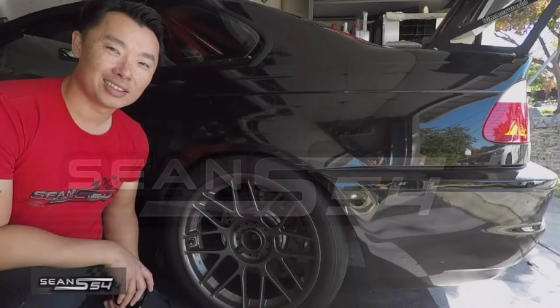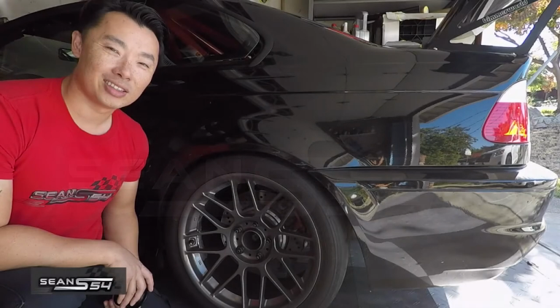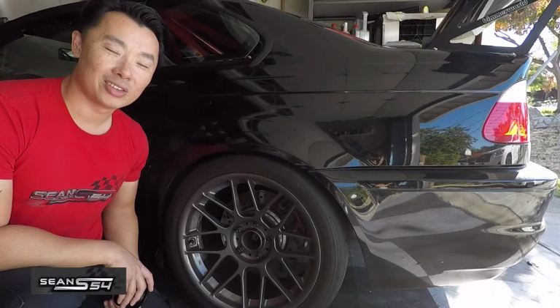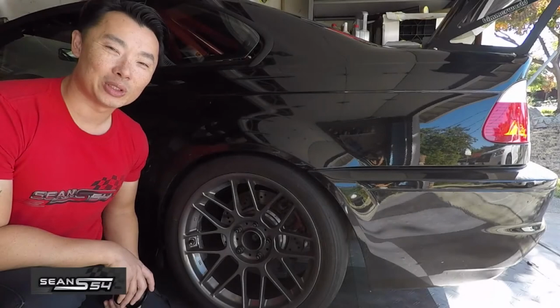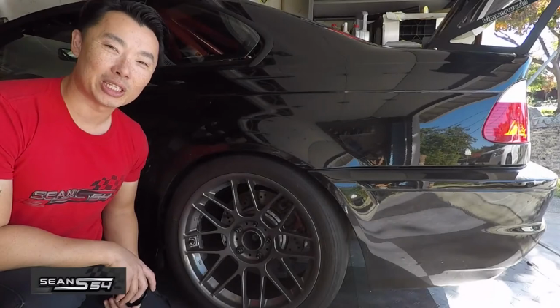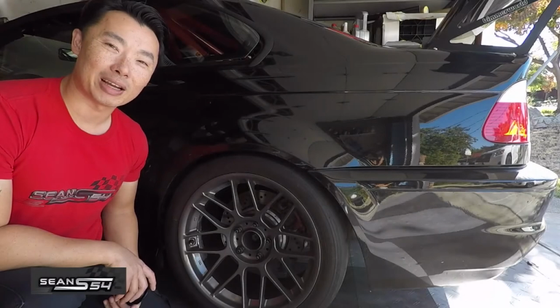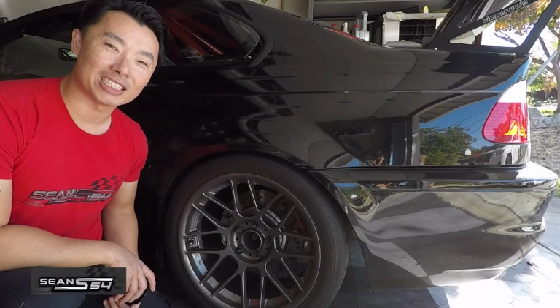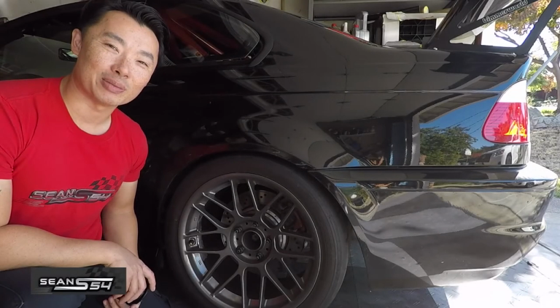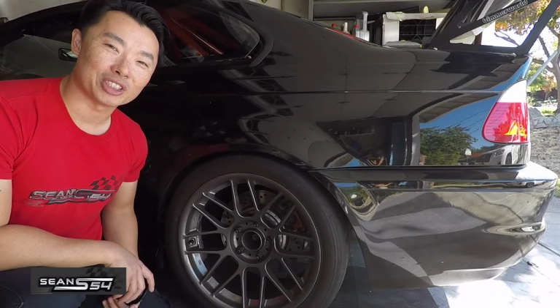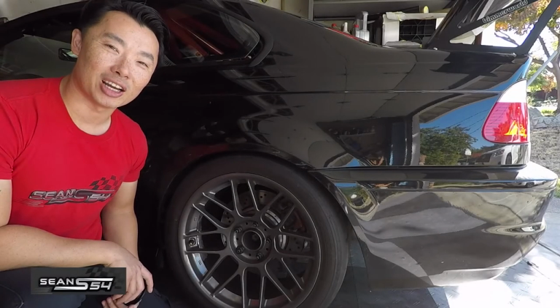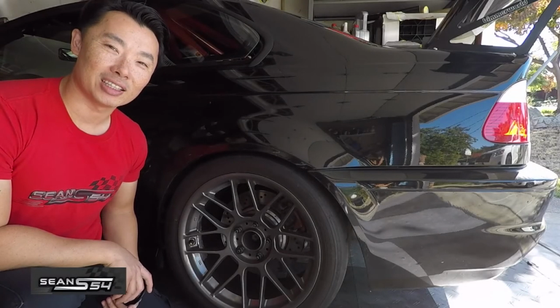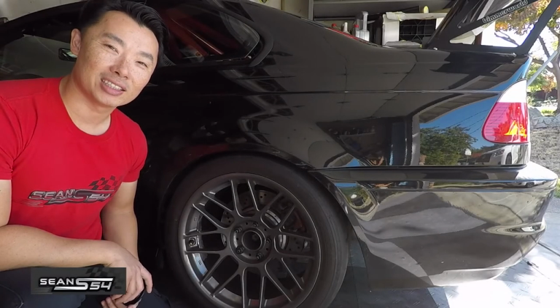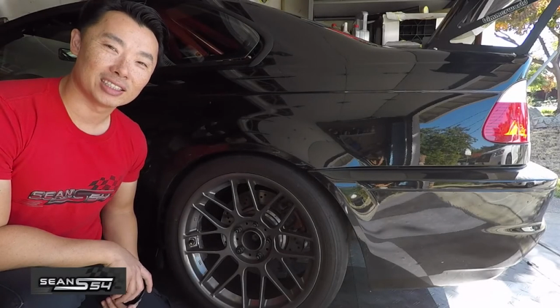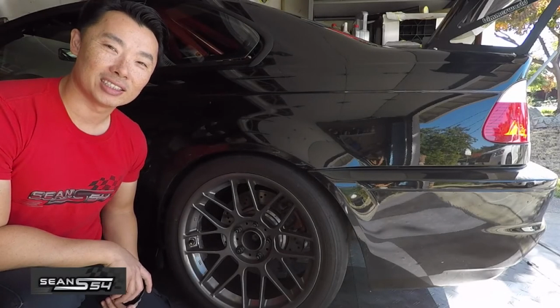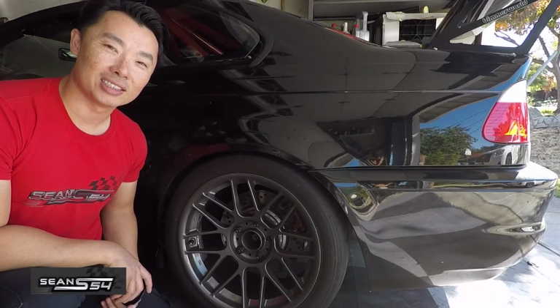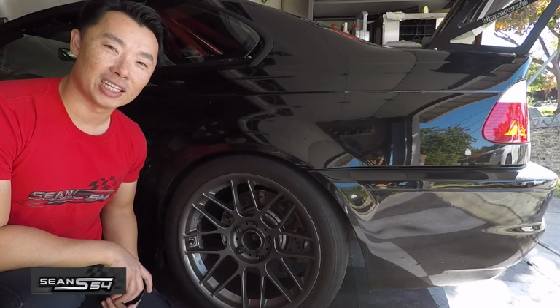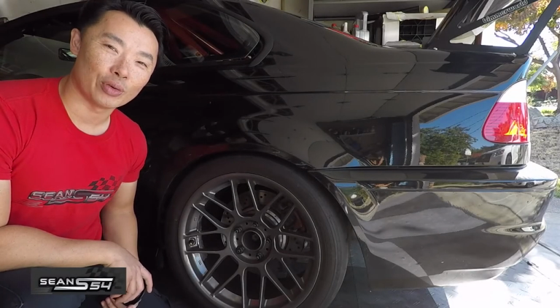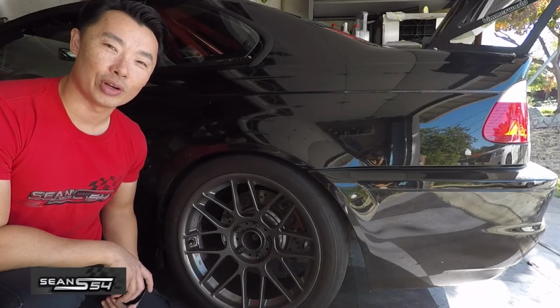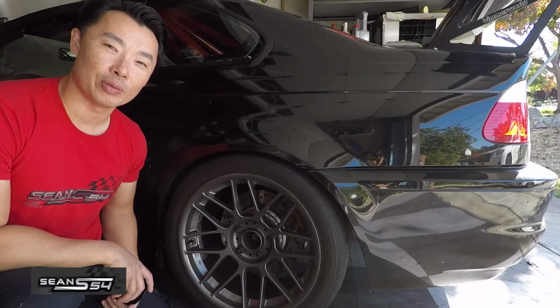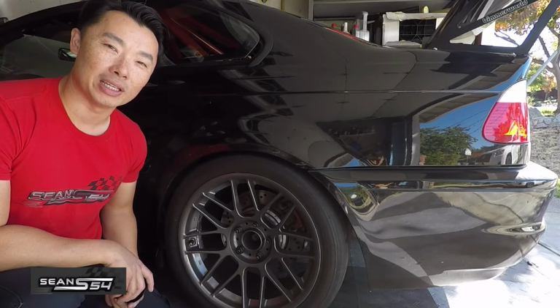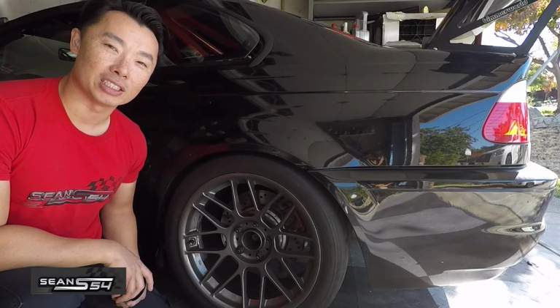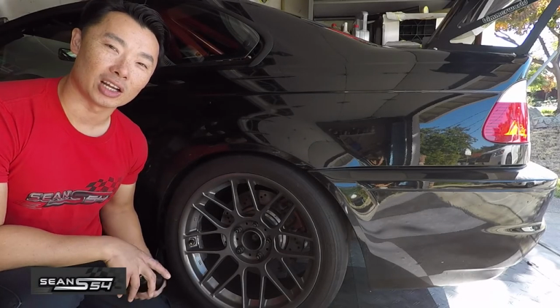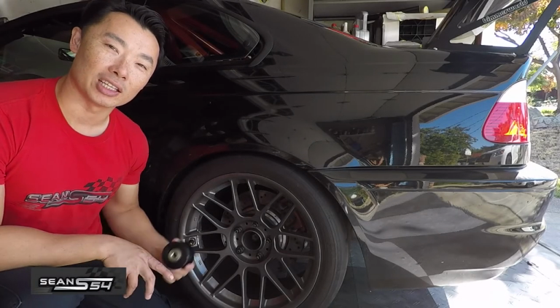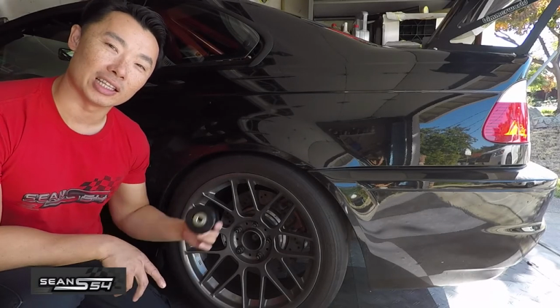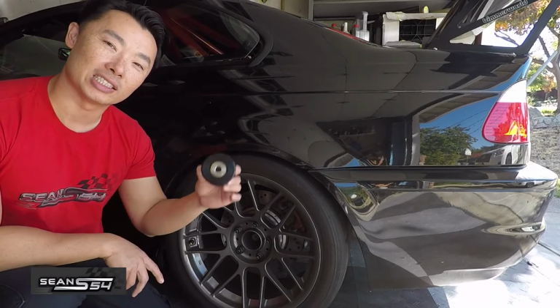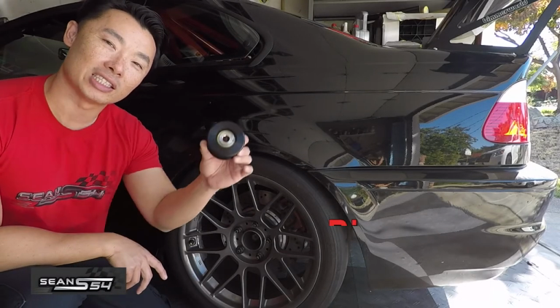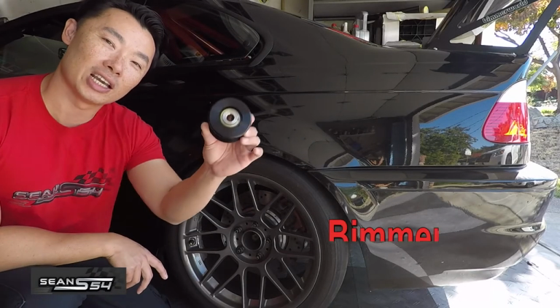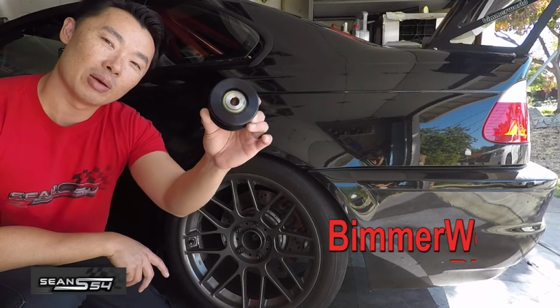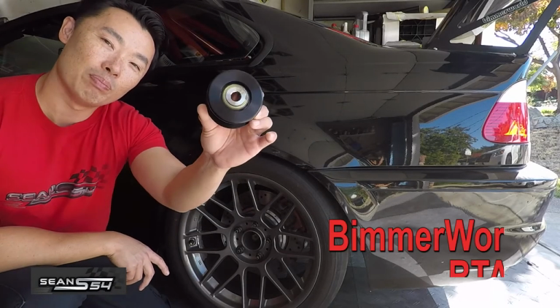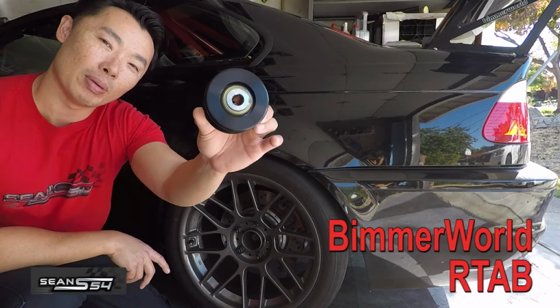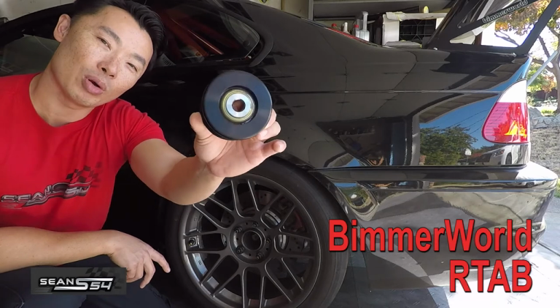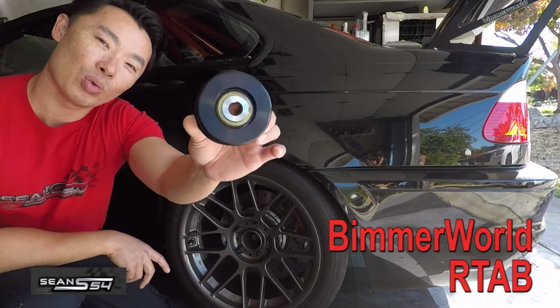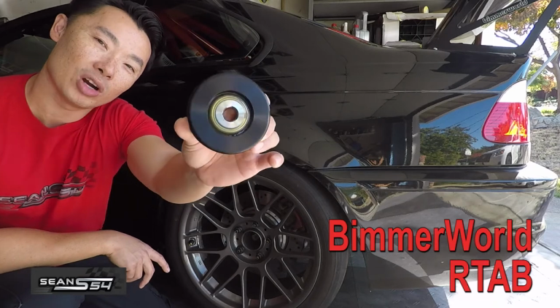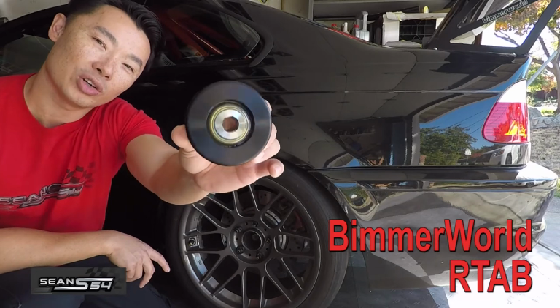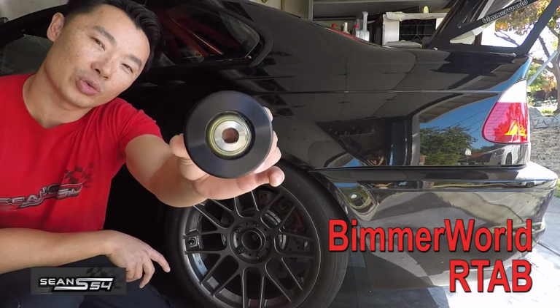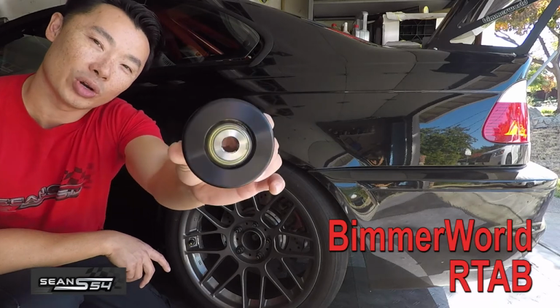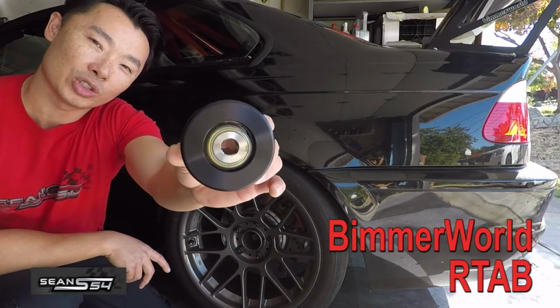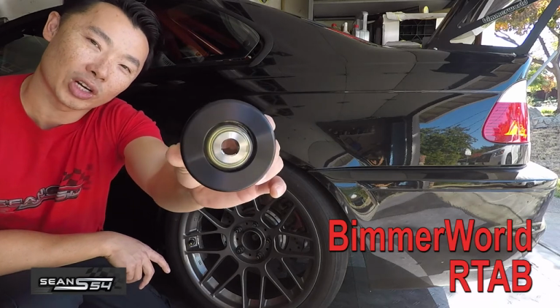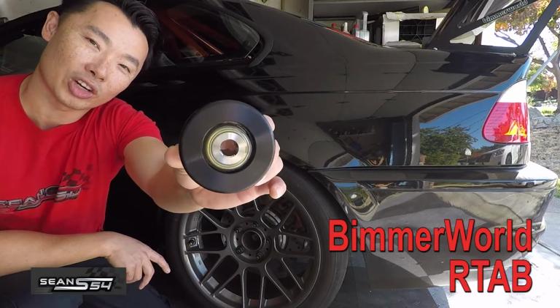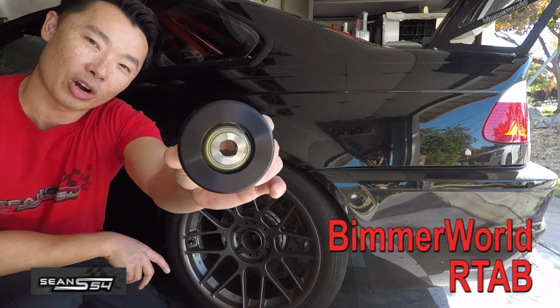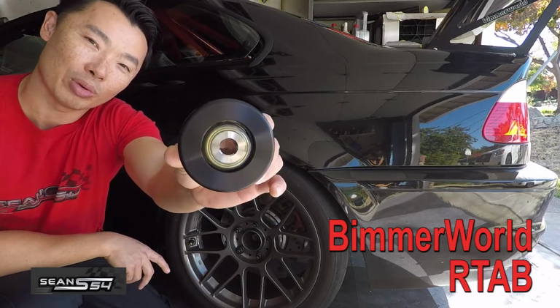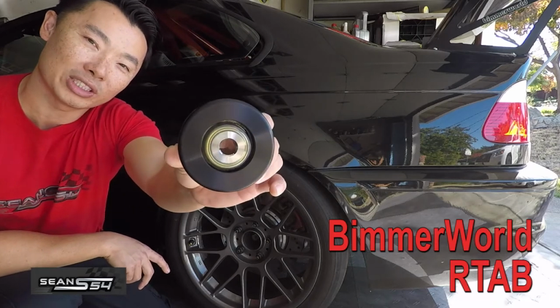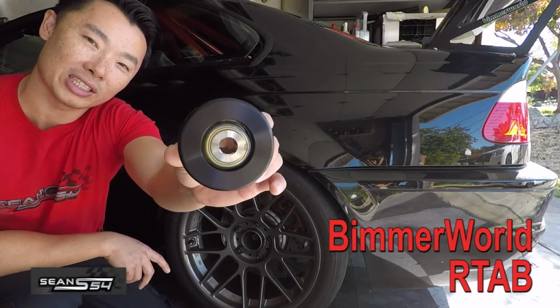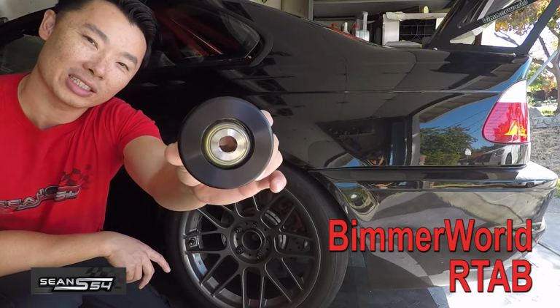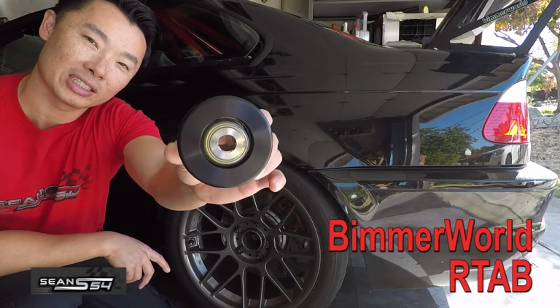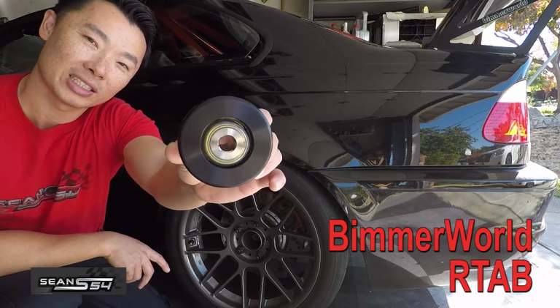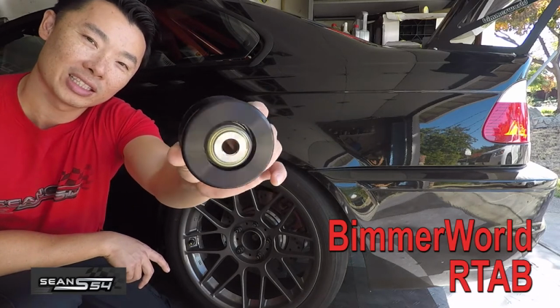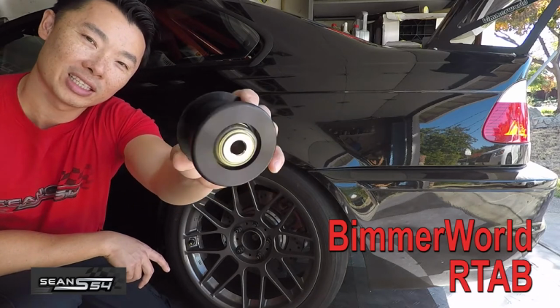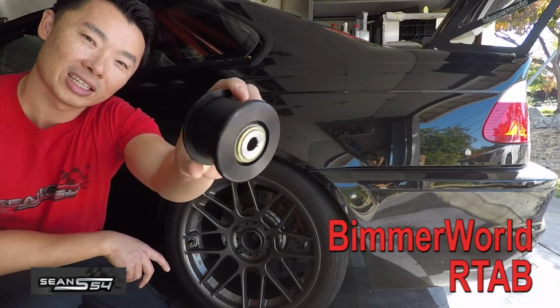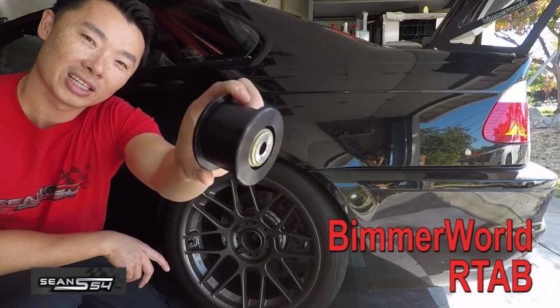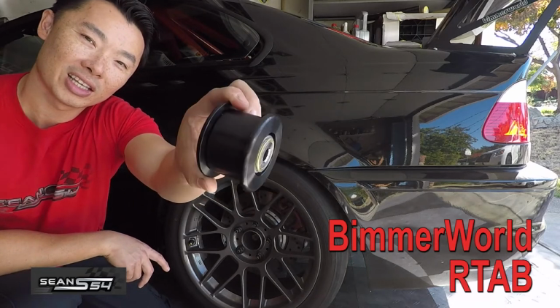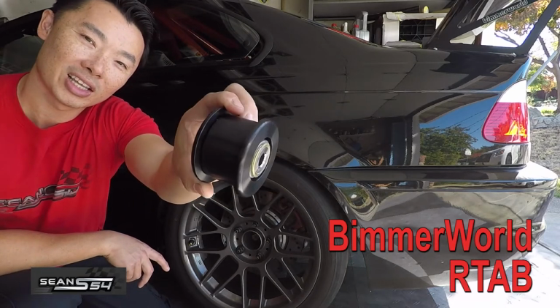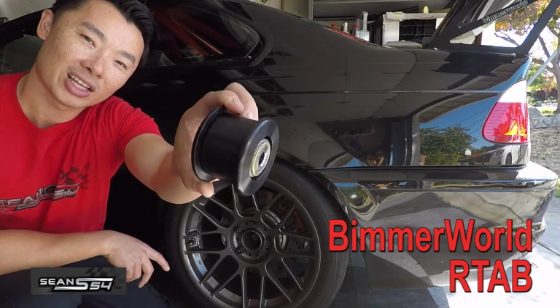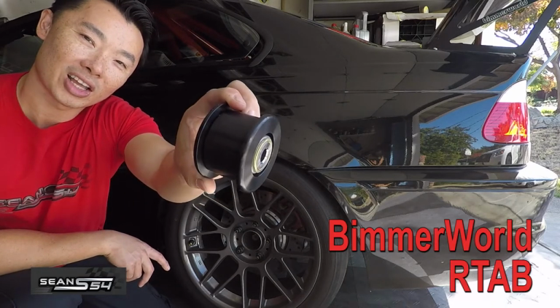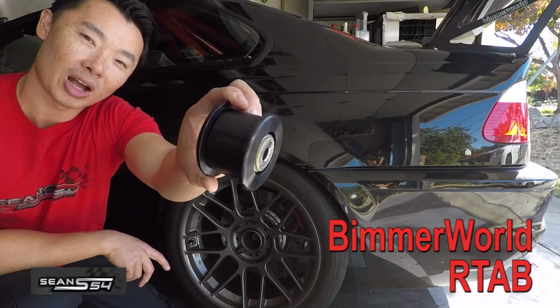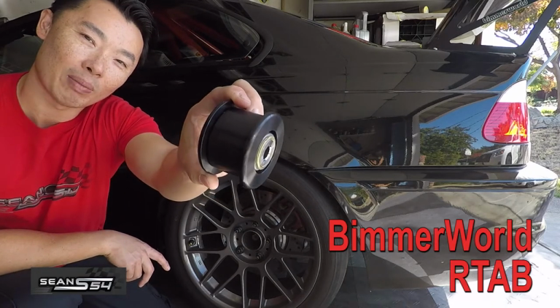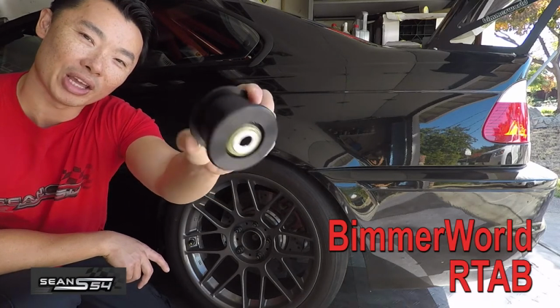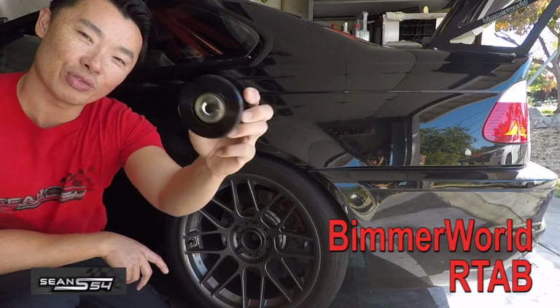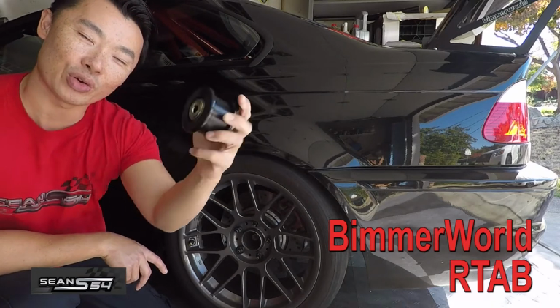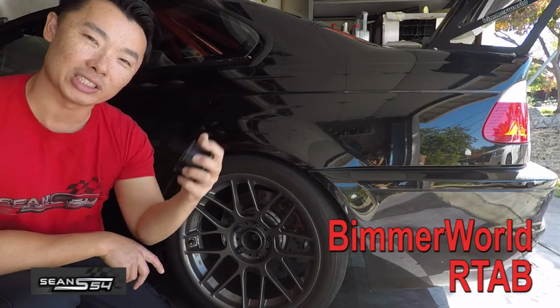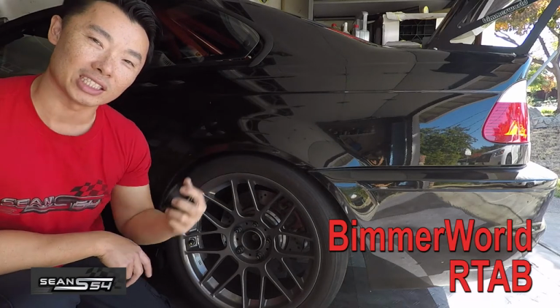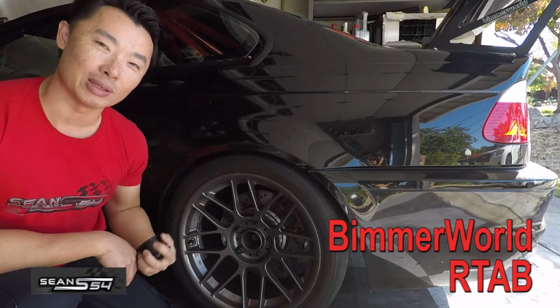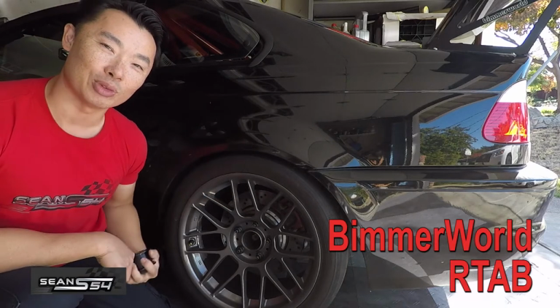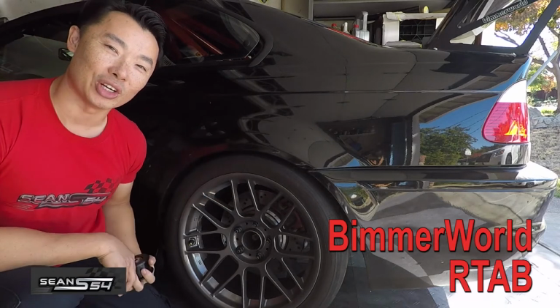What's up guys, I'm Sean. Today we're going to be installing this Bimmerworld rear trailing arm bushing on my E46 M3.